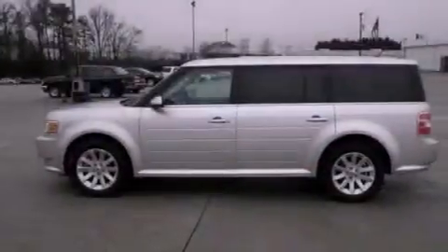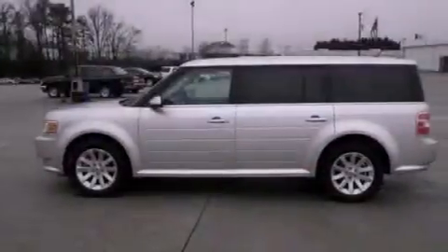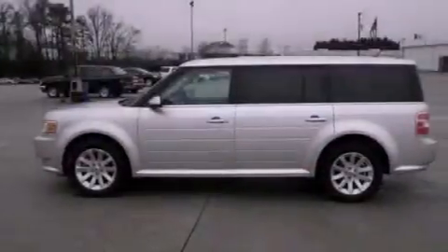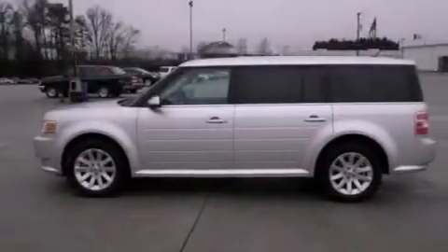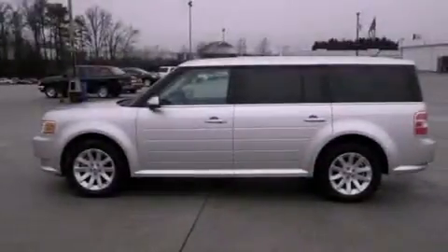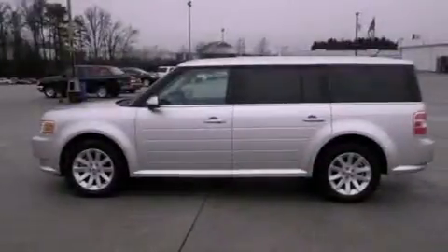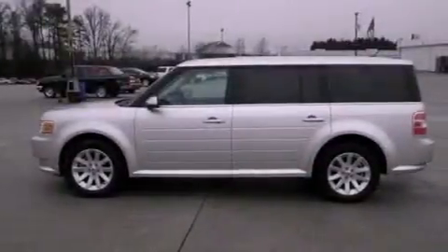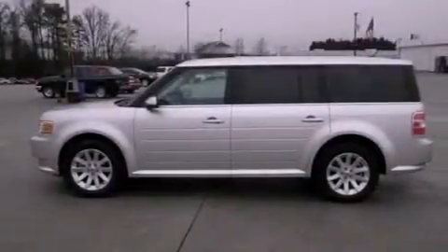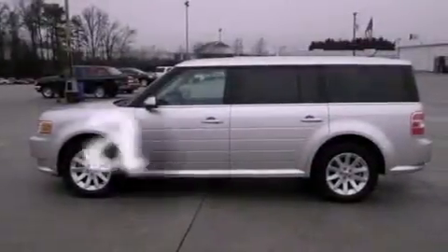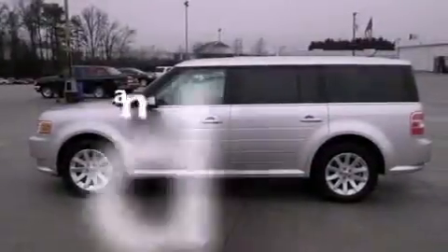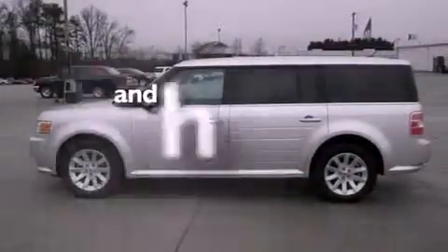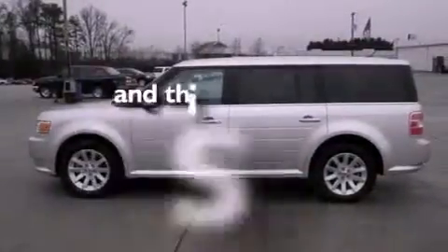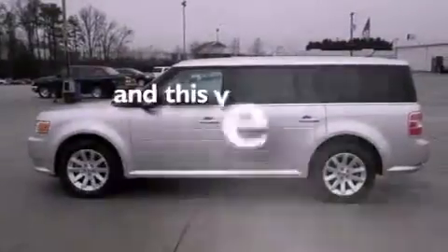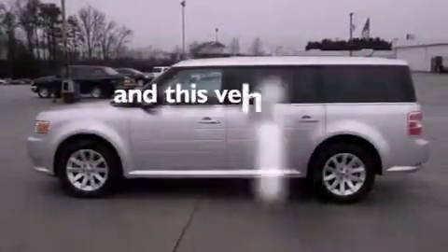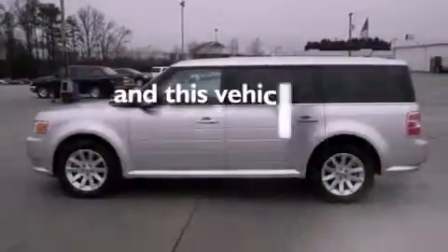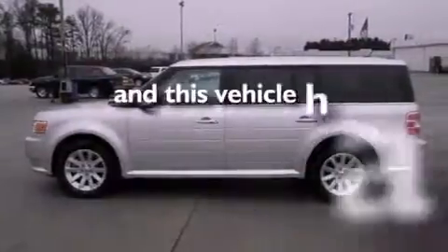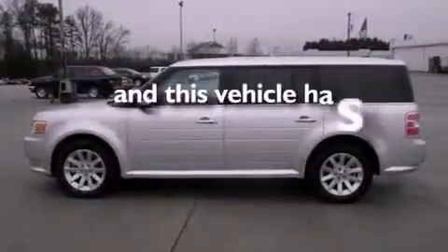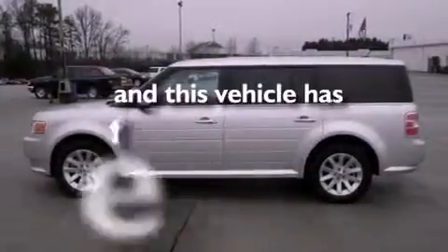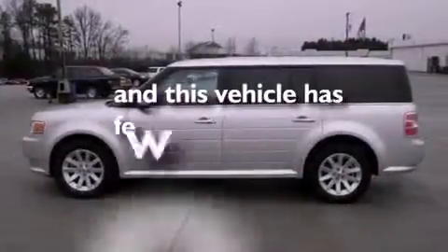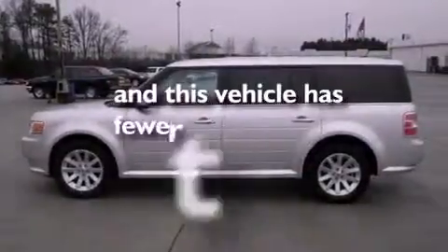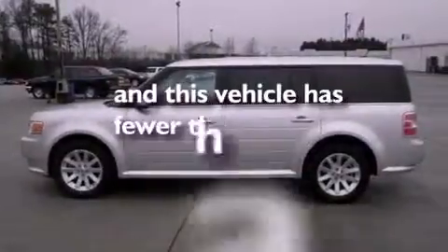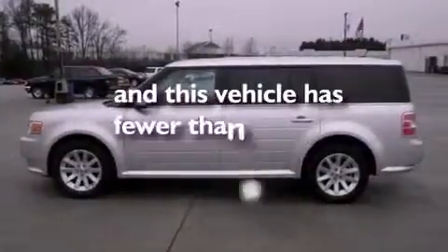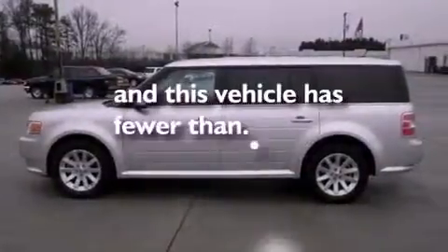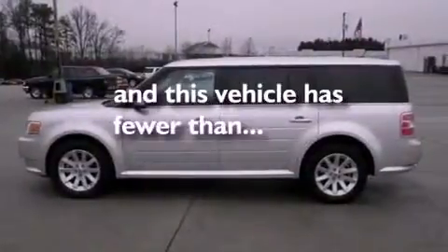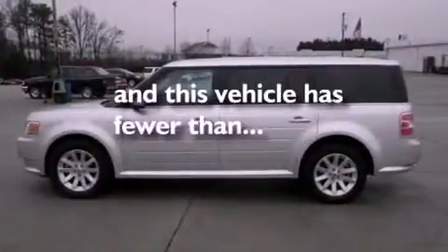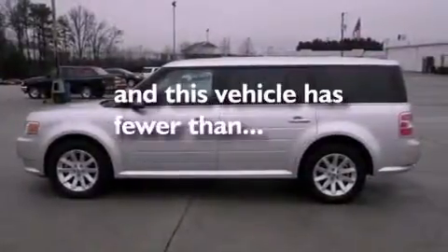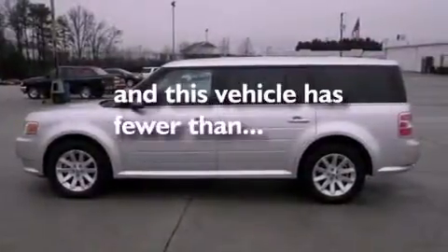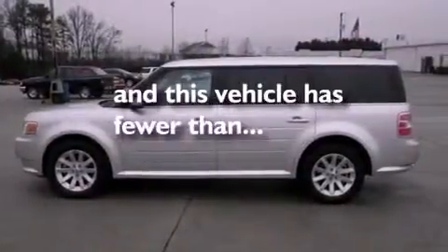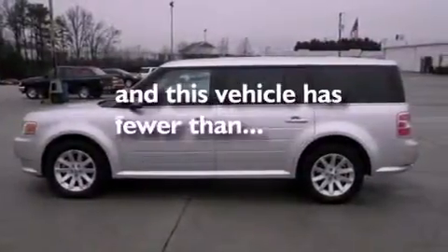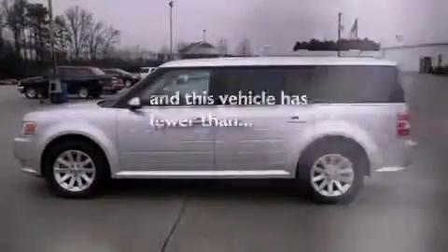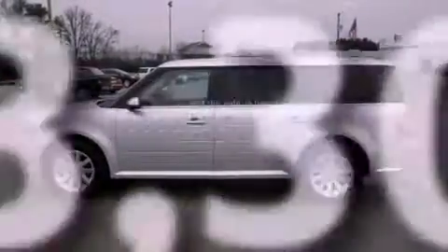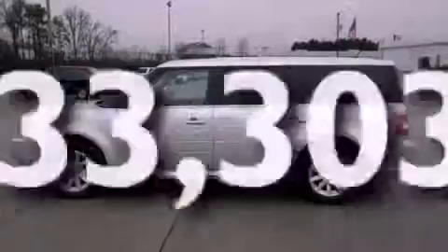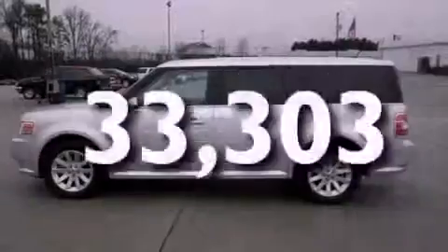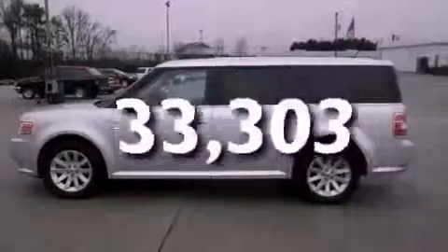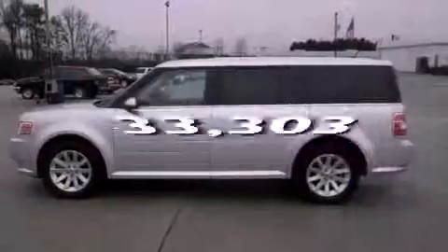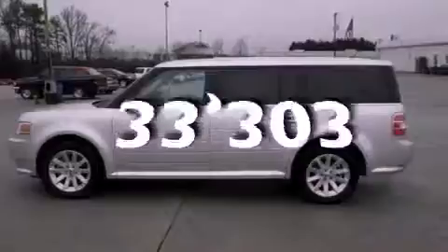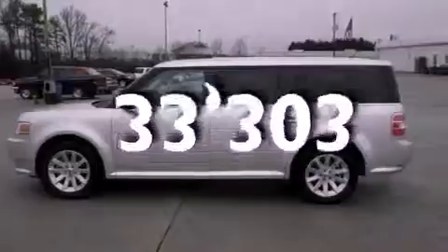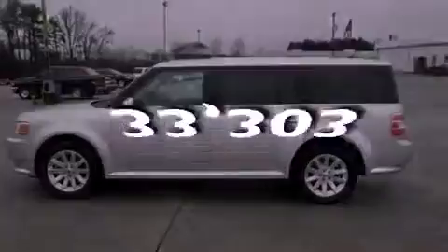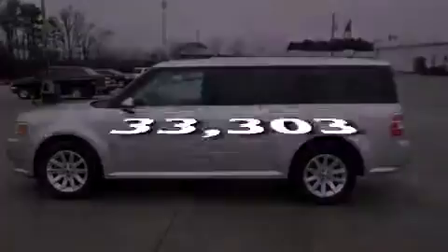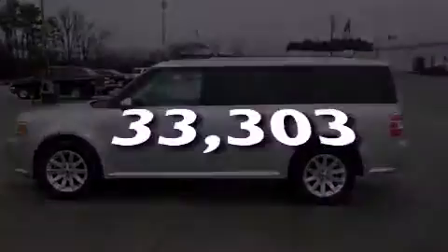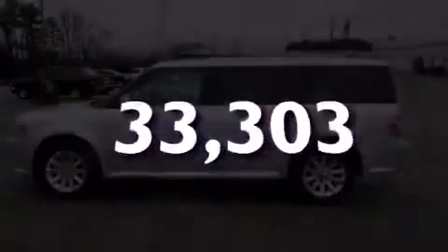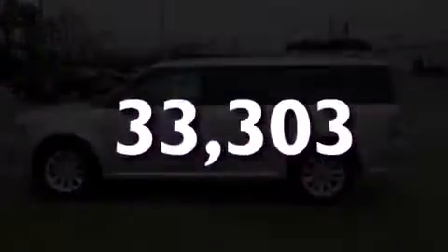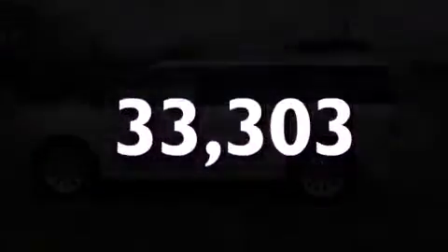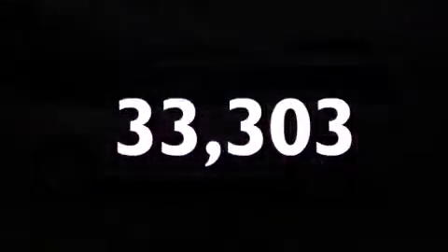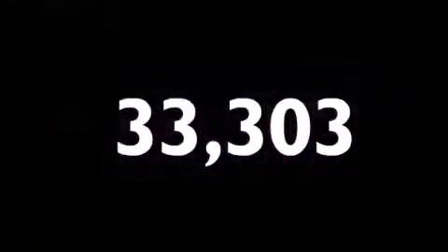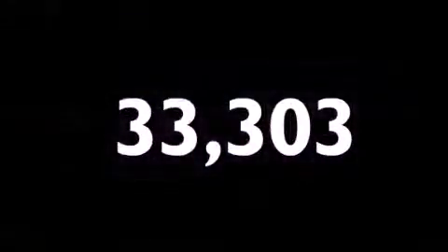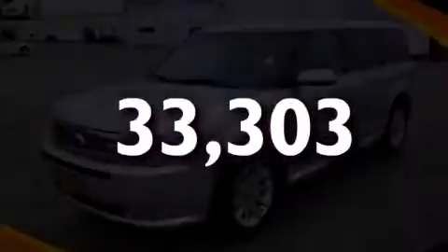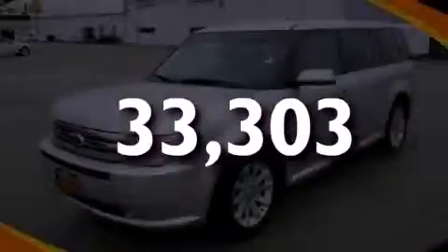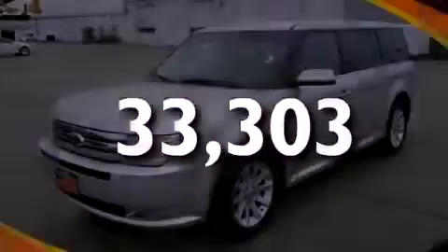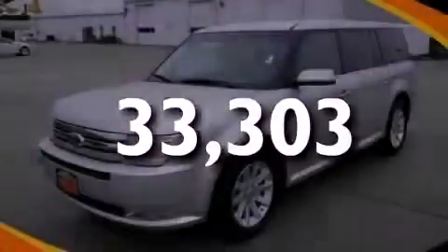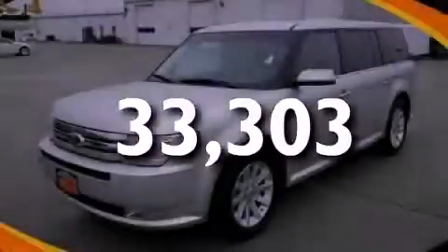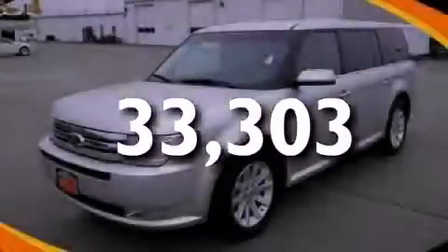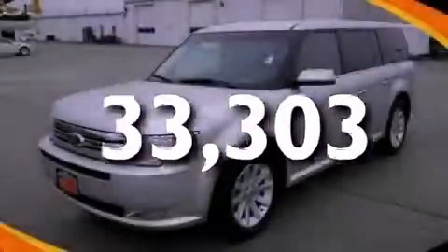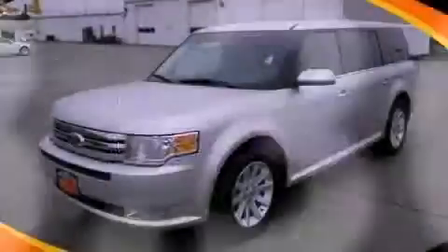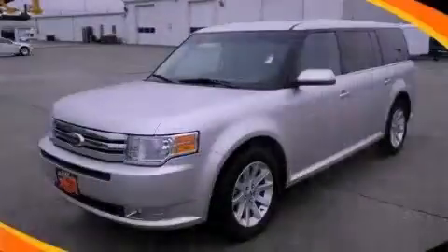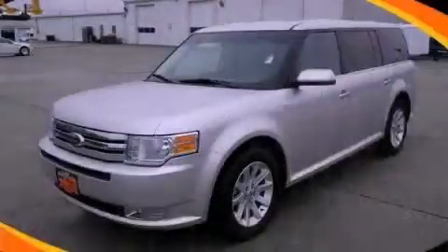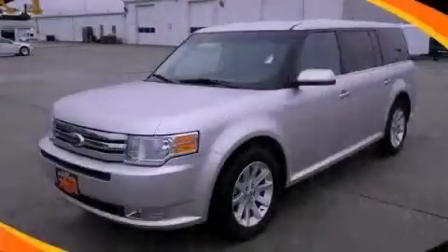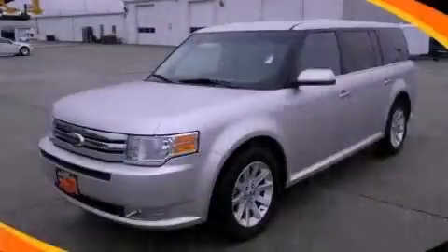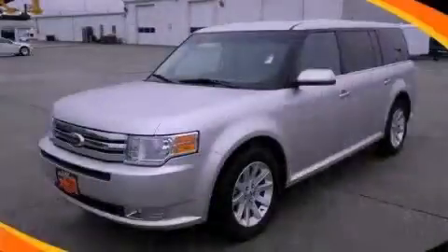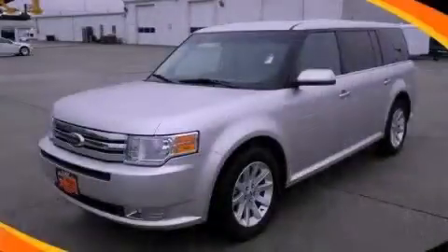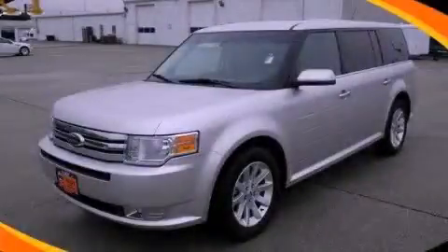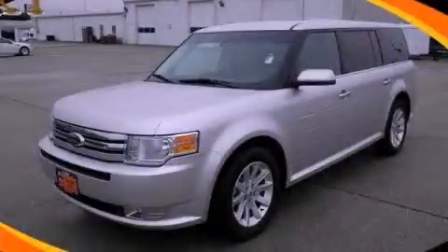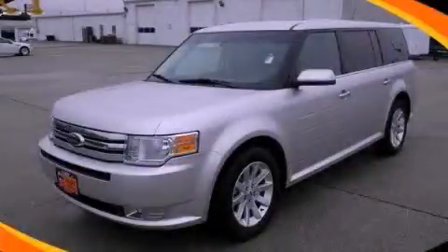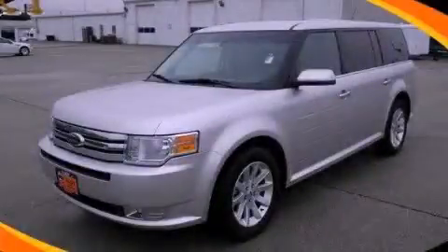This vehicle has fewer than 34,000 miles on the odometer. Contact us today to arrange your test drive.